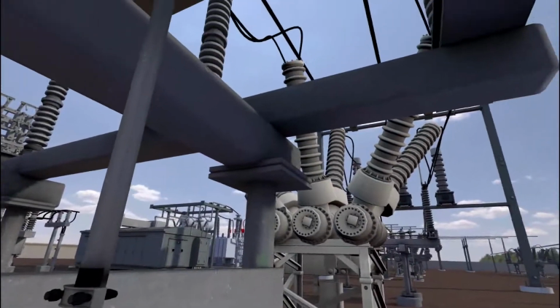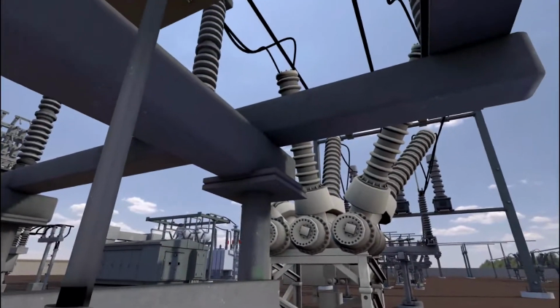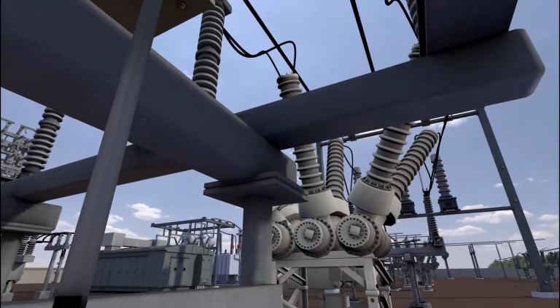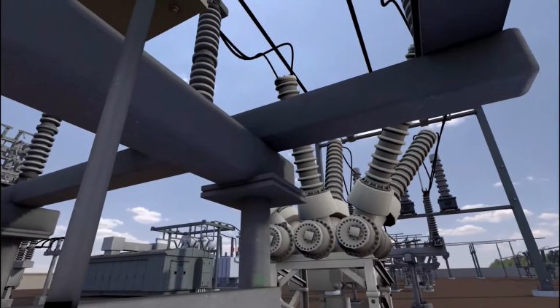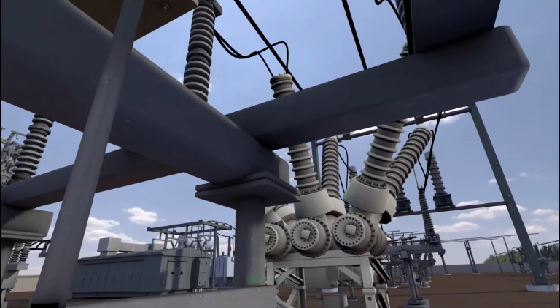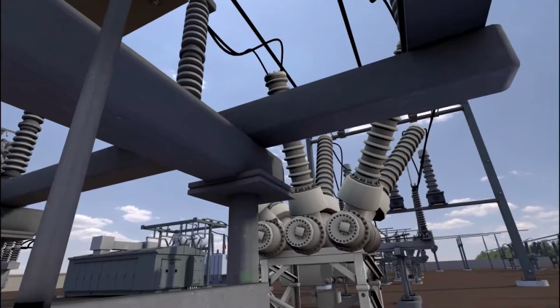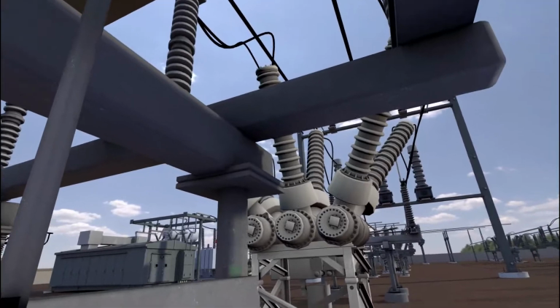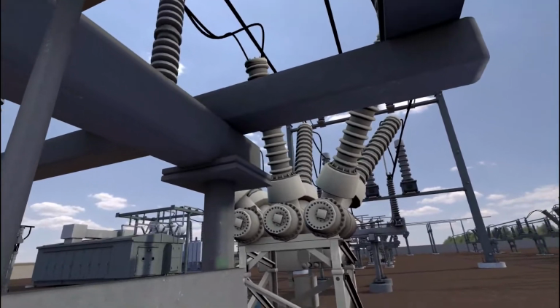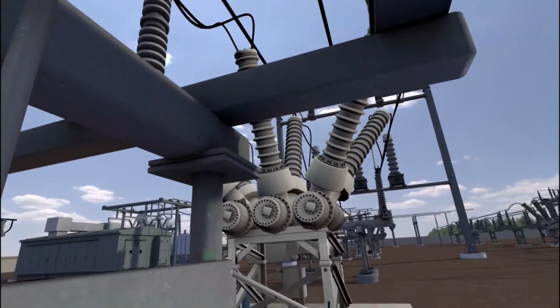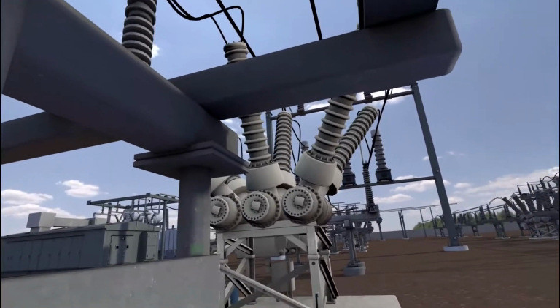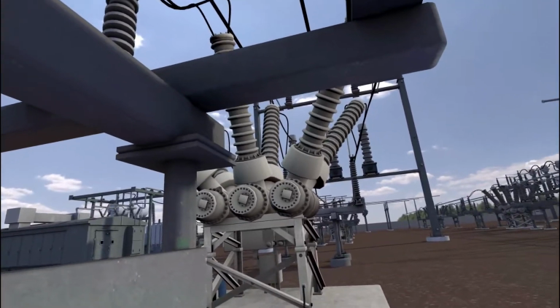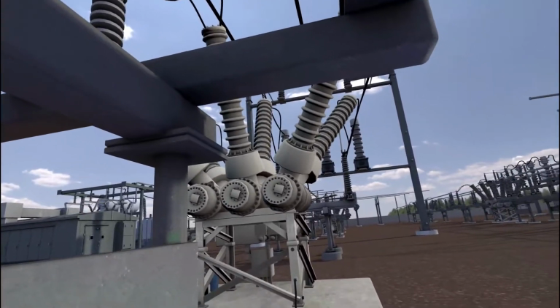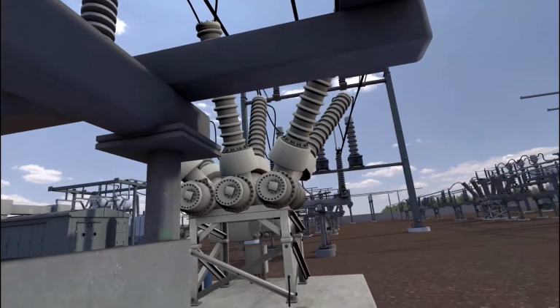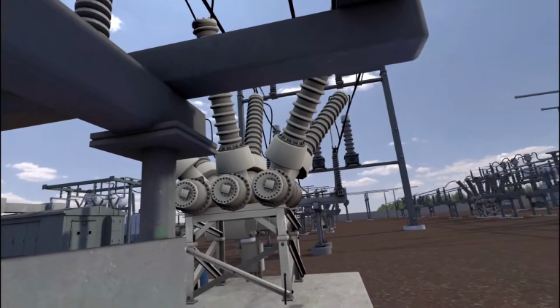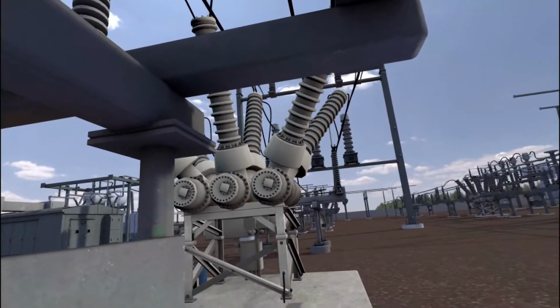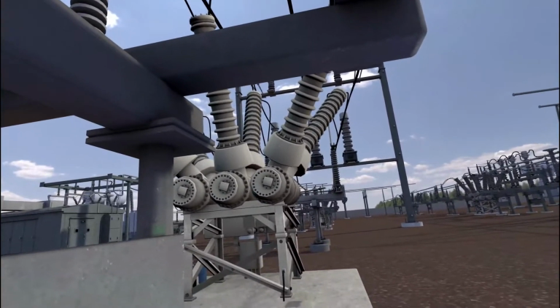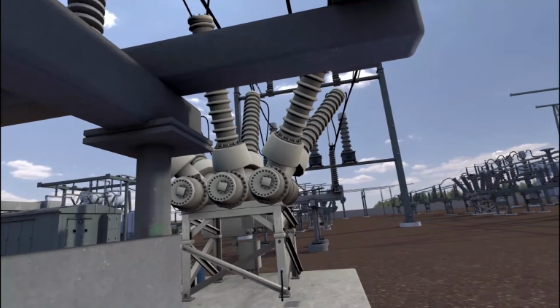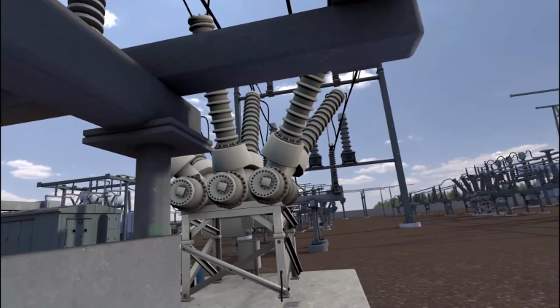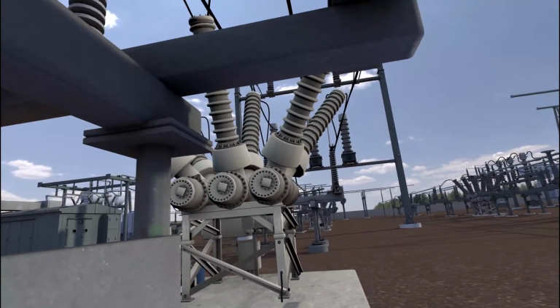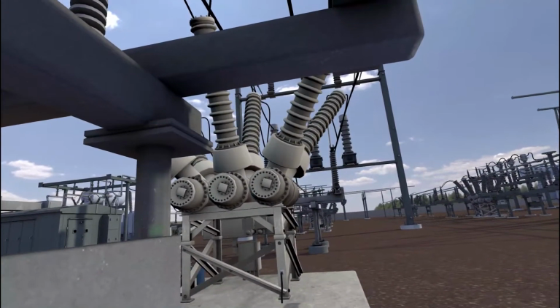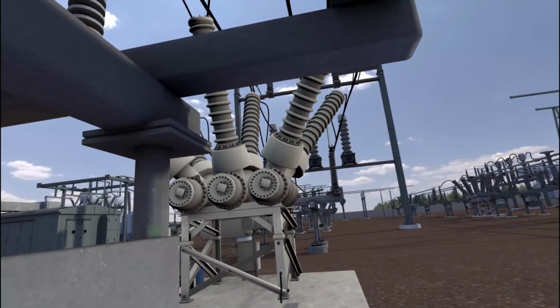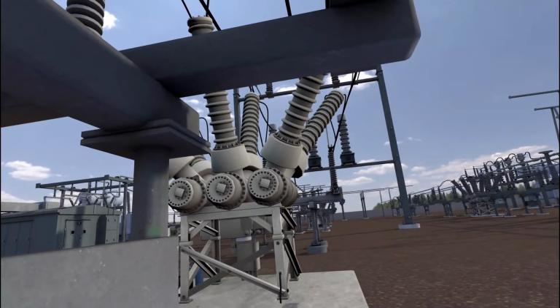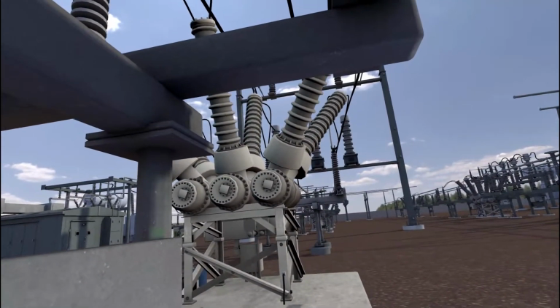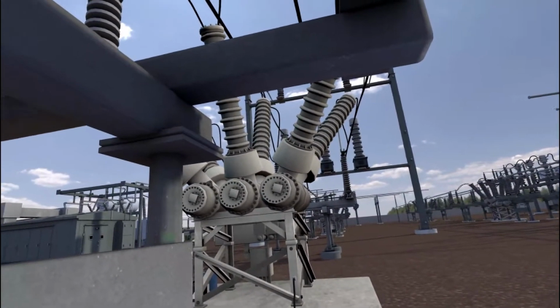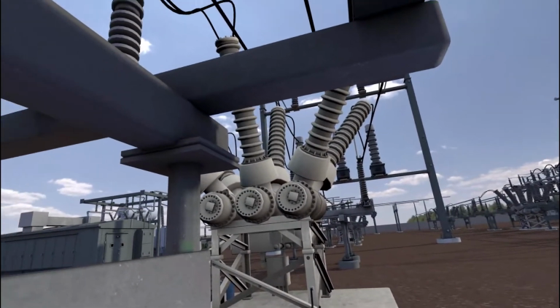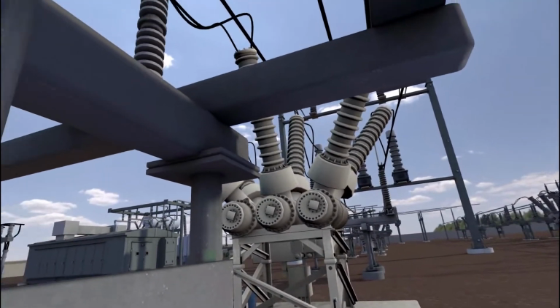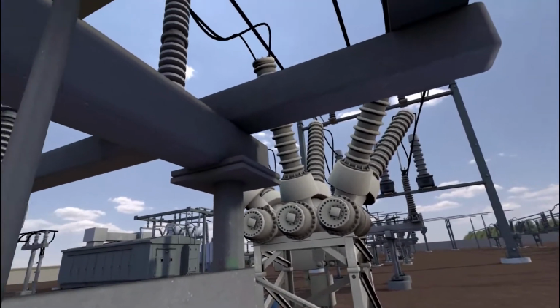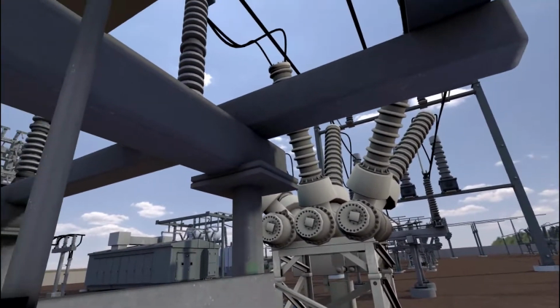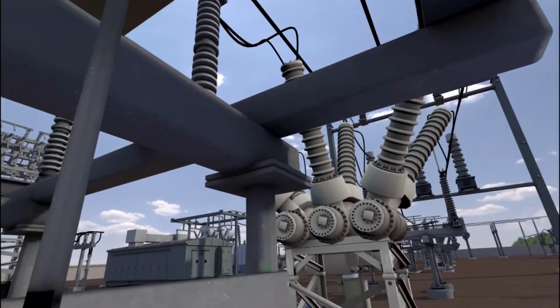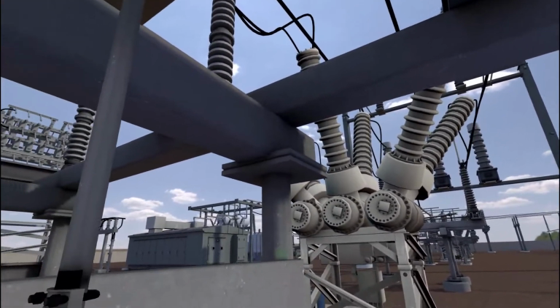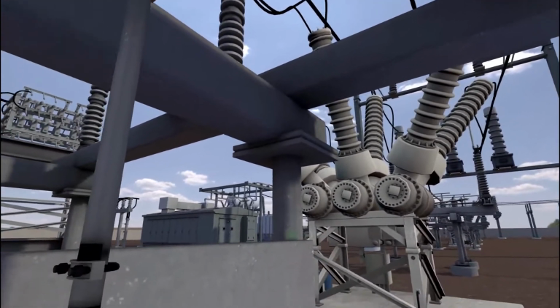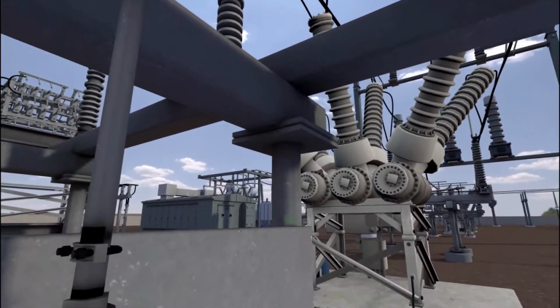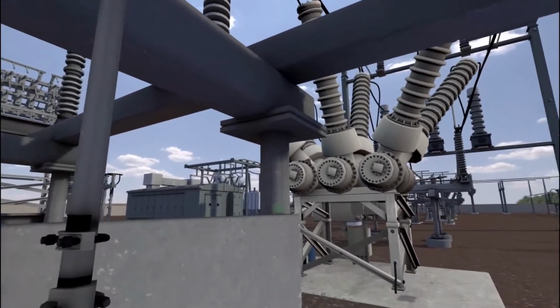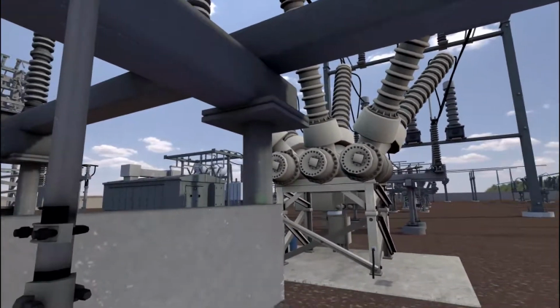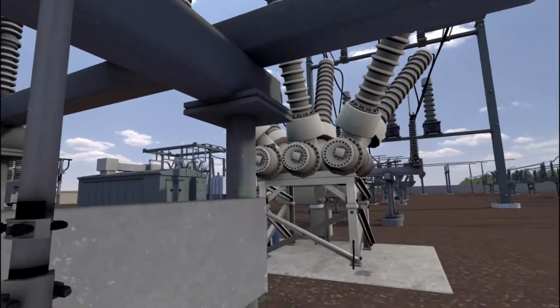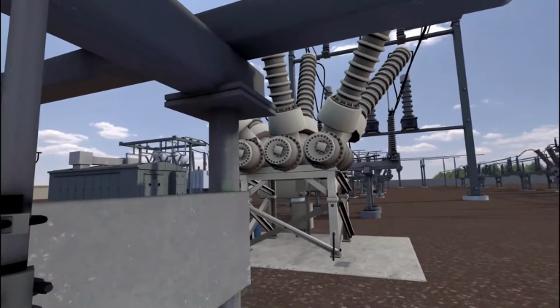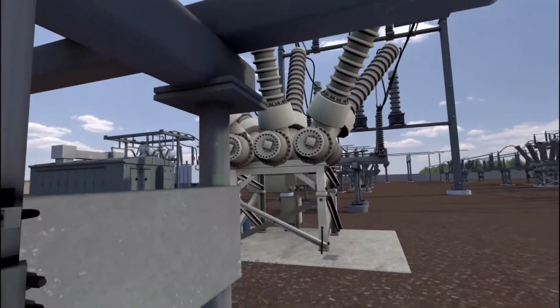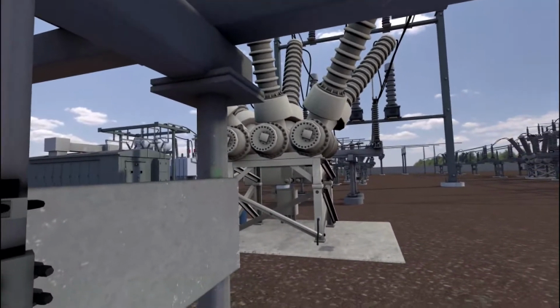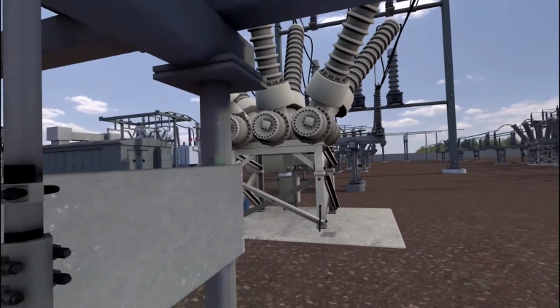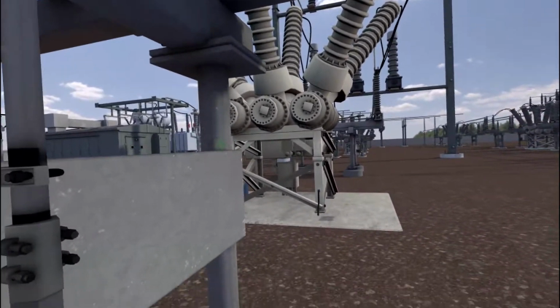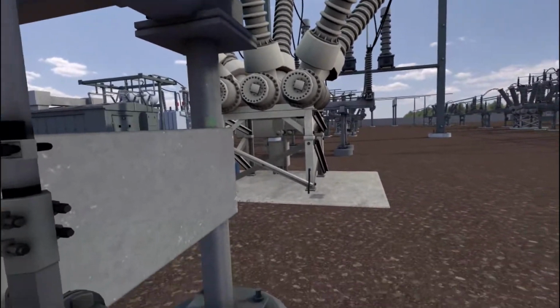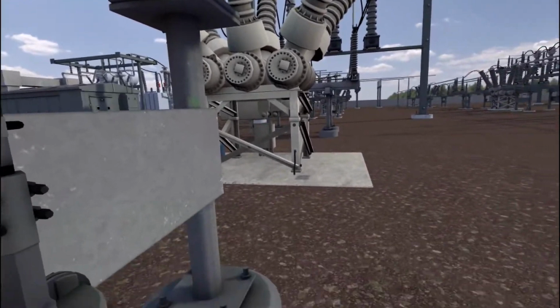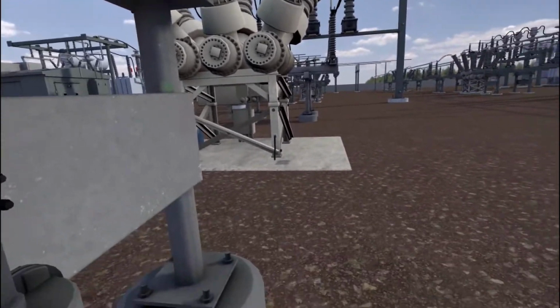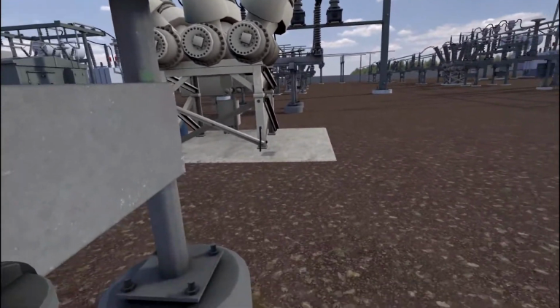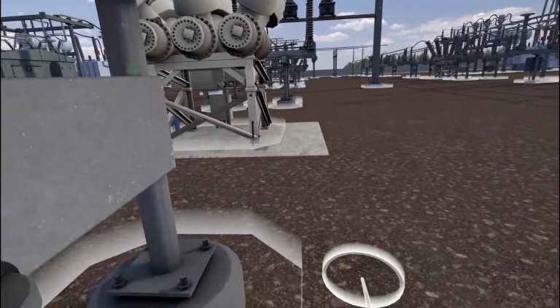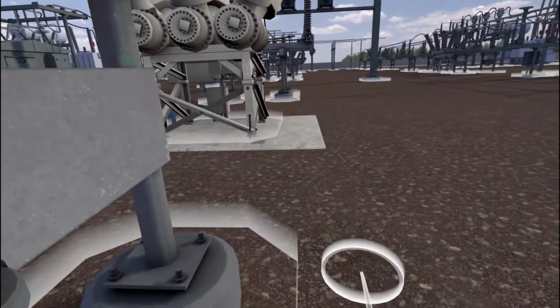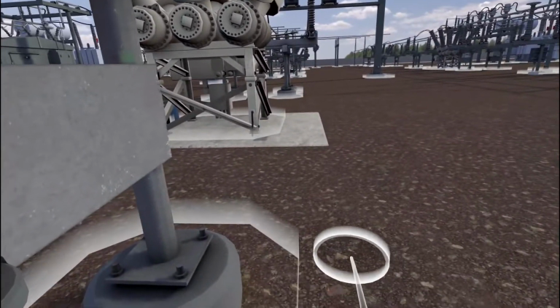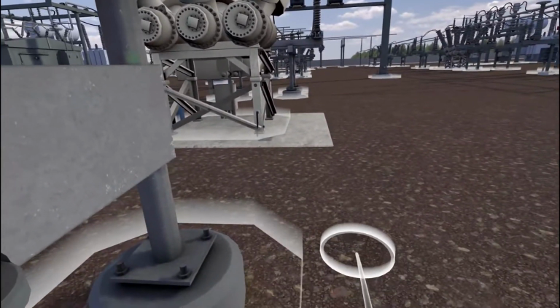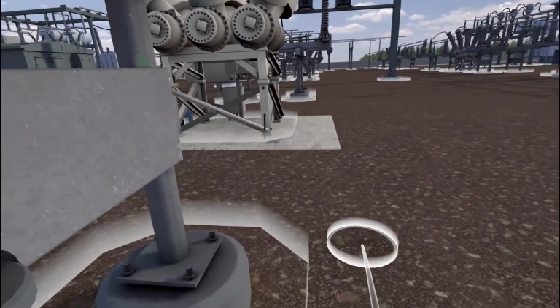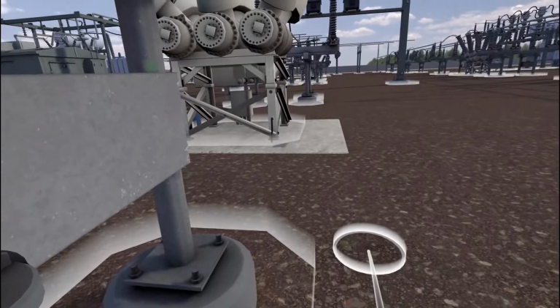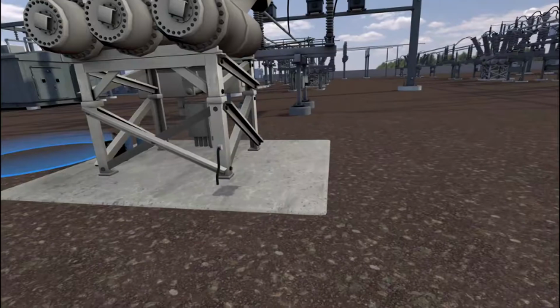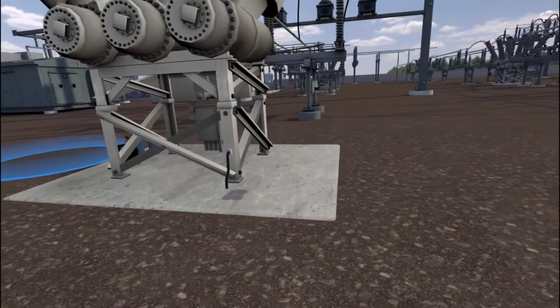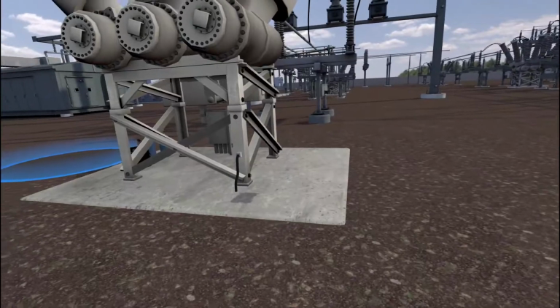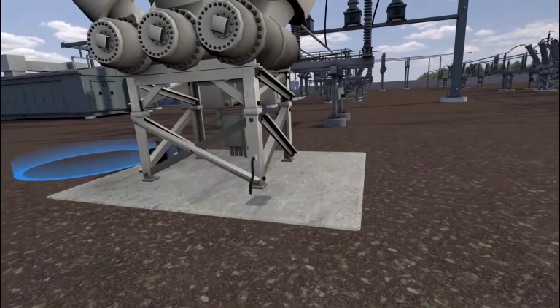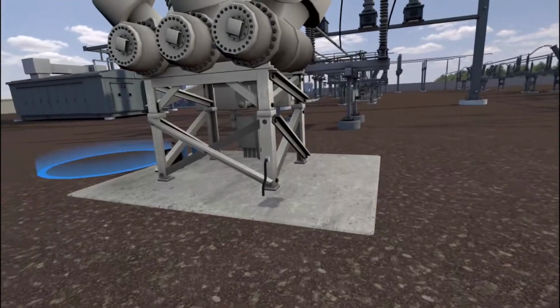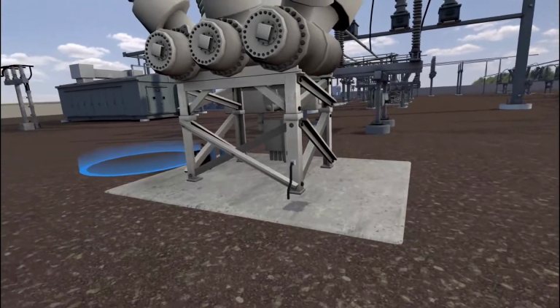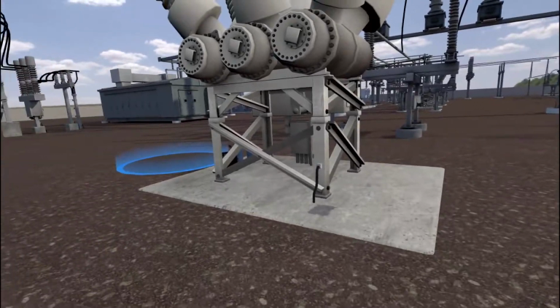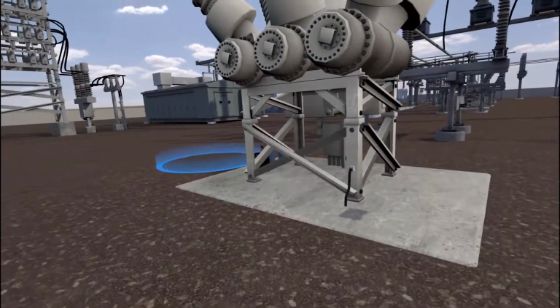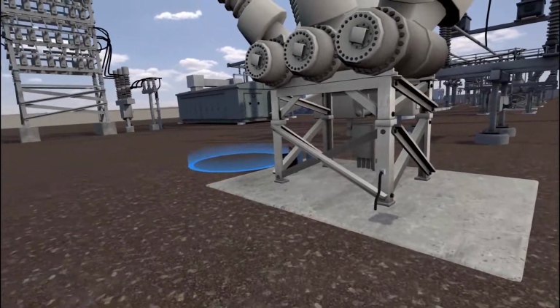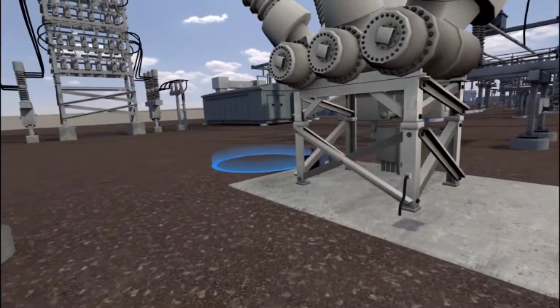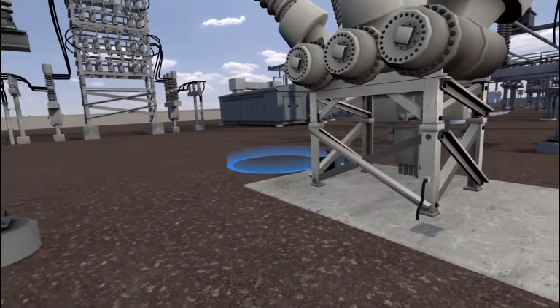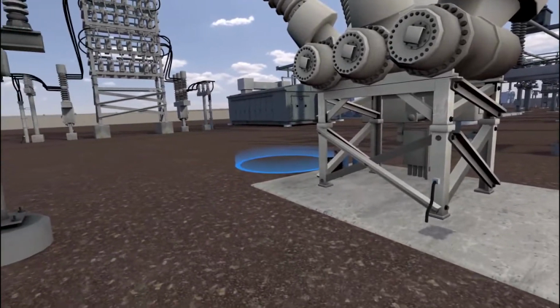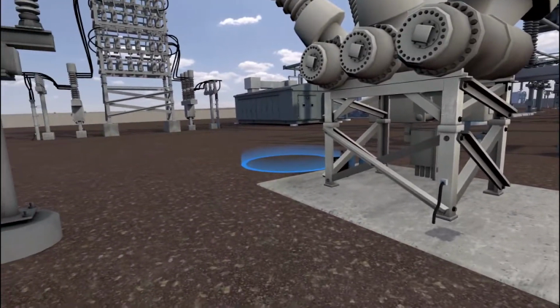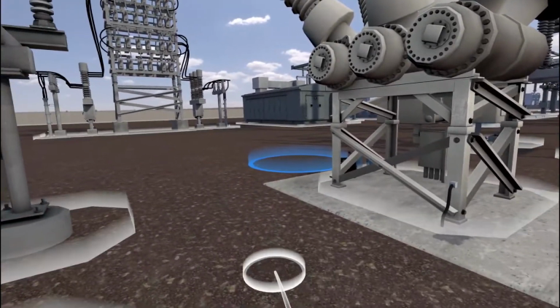The breaker has been isolated and we can now begin the filling process. Move to the SF6 breaker.